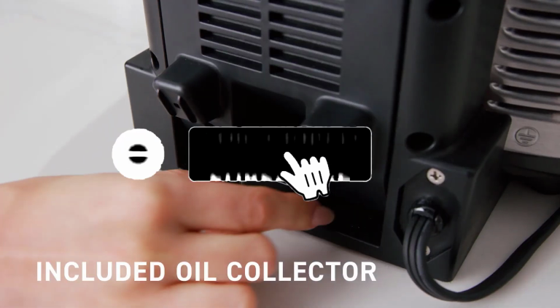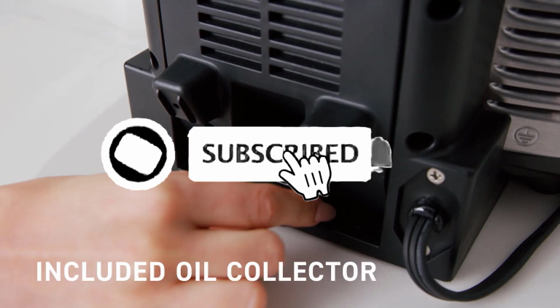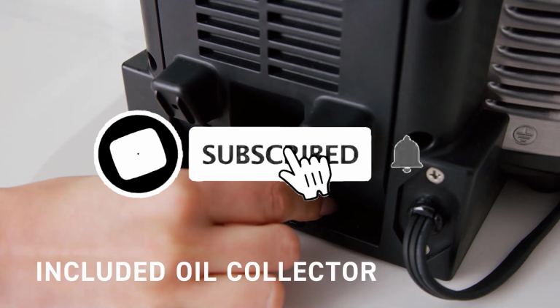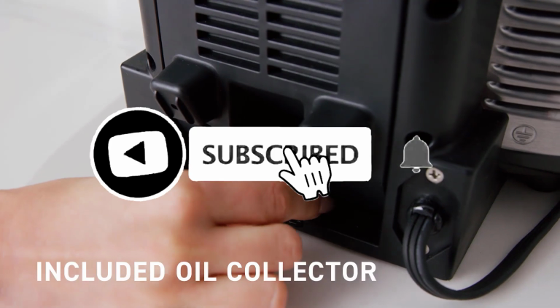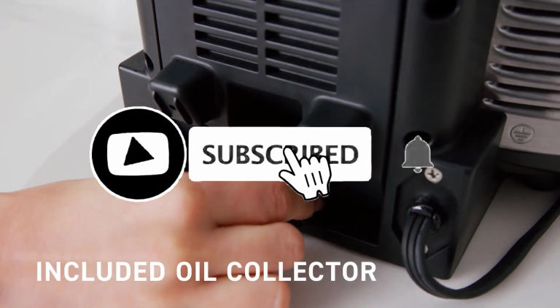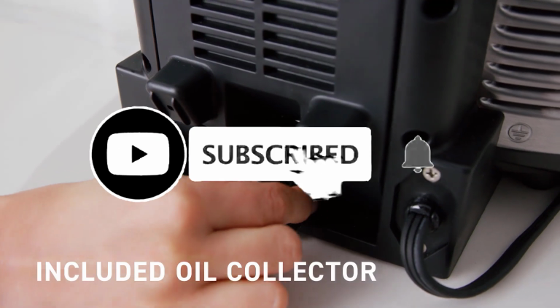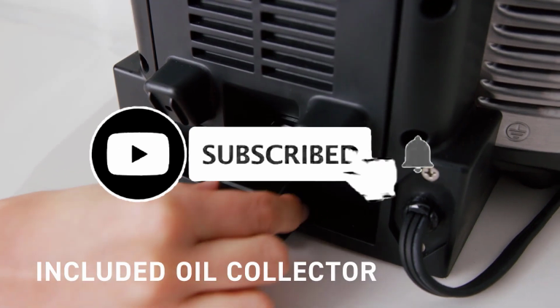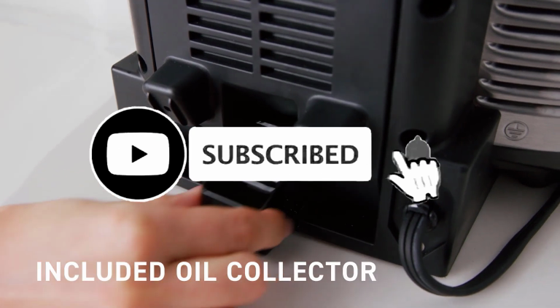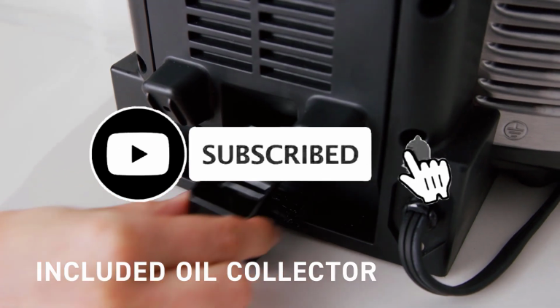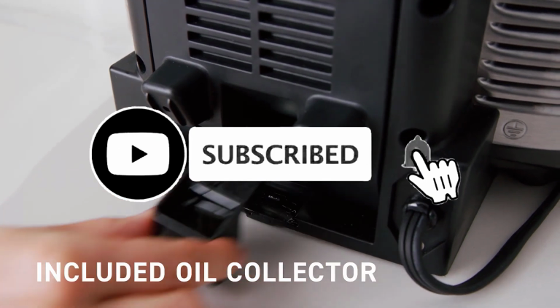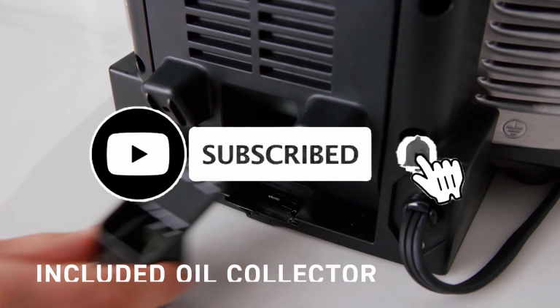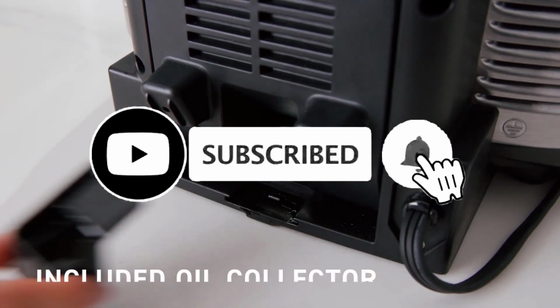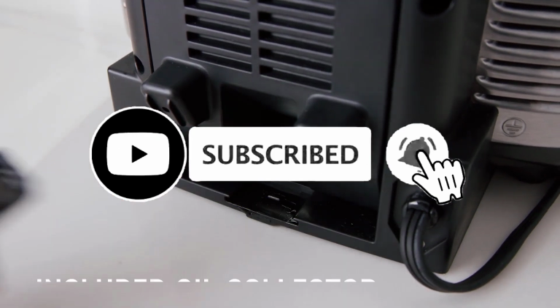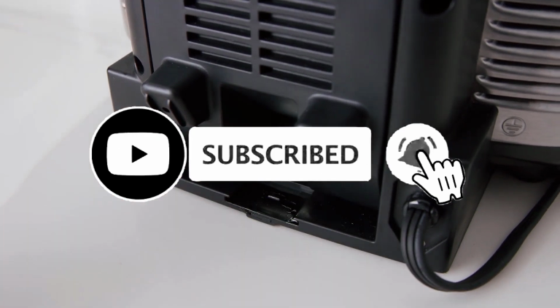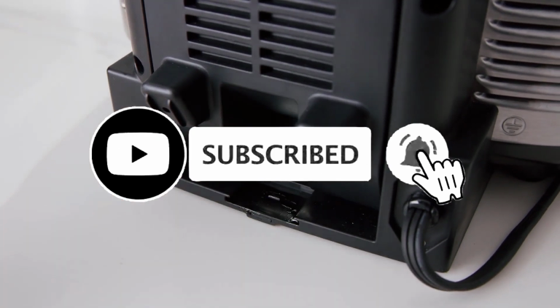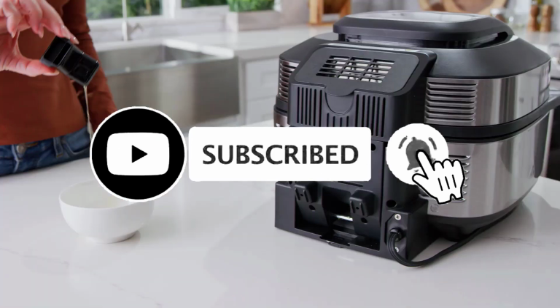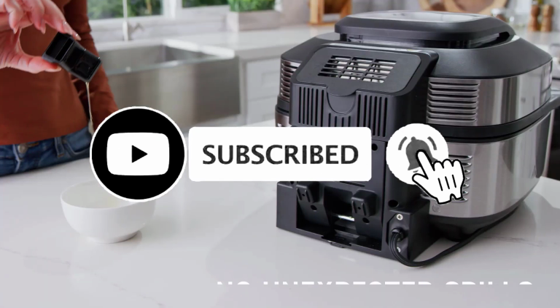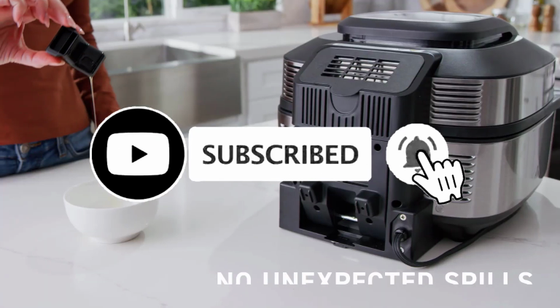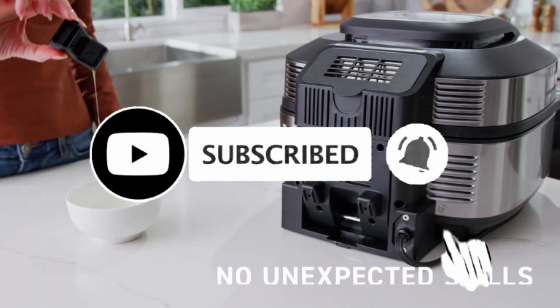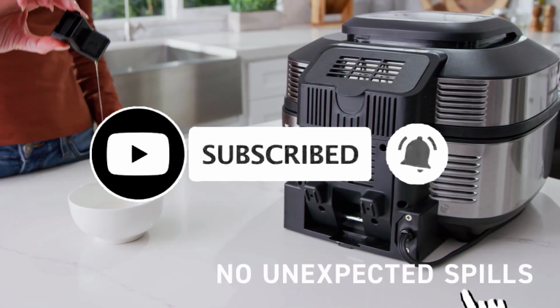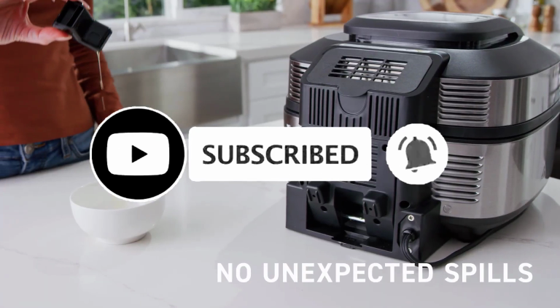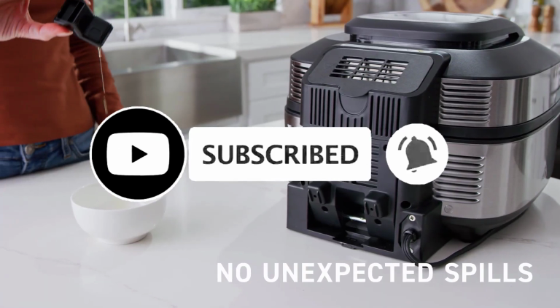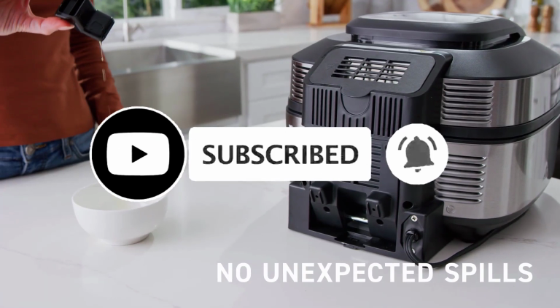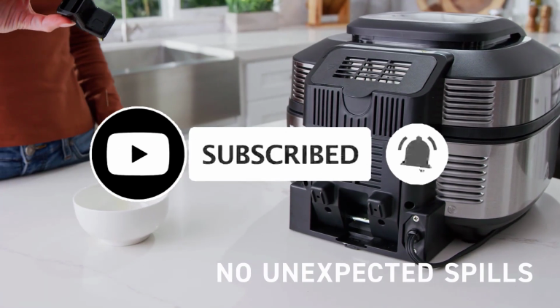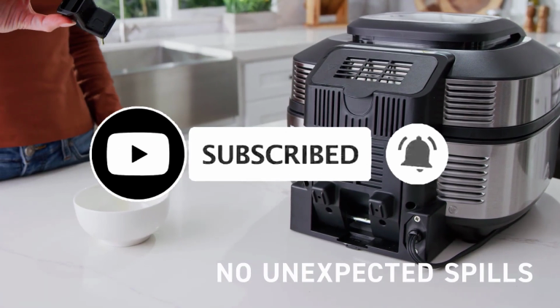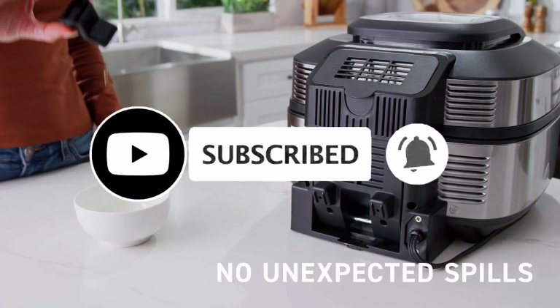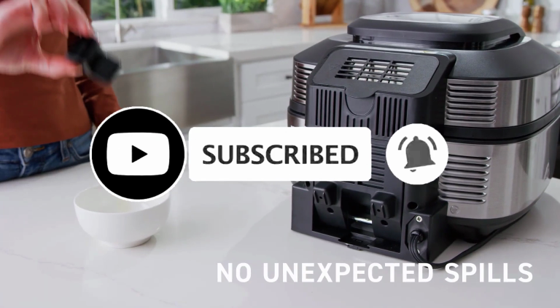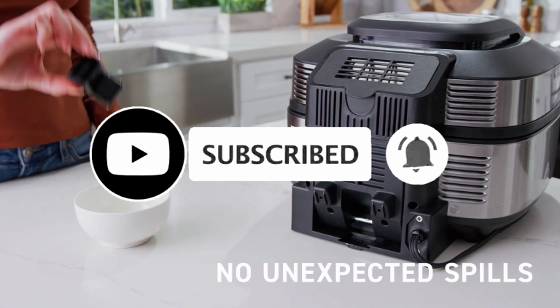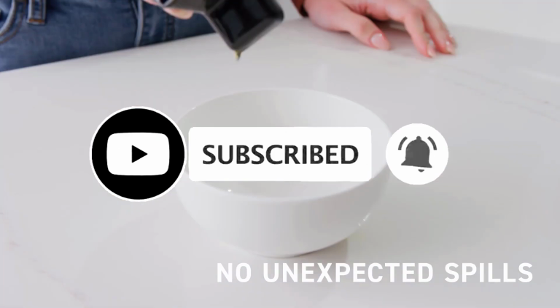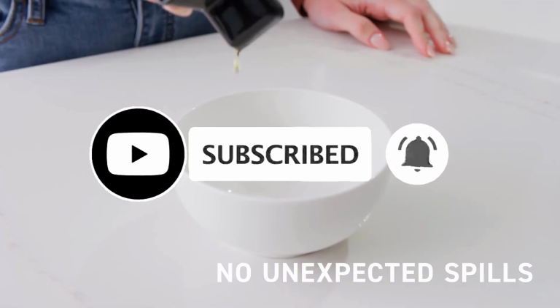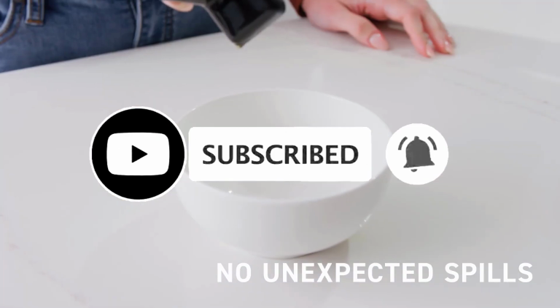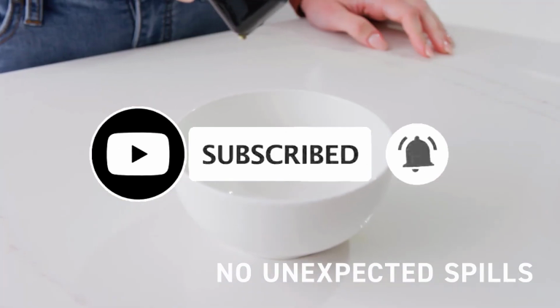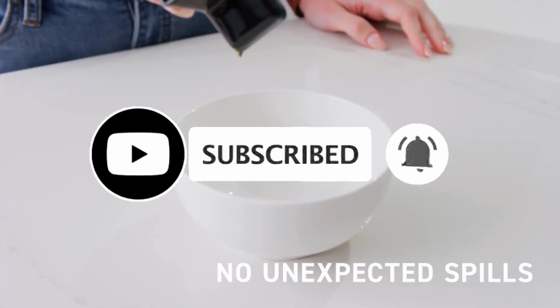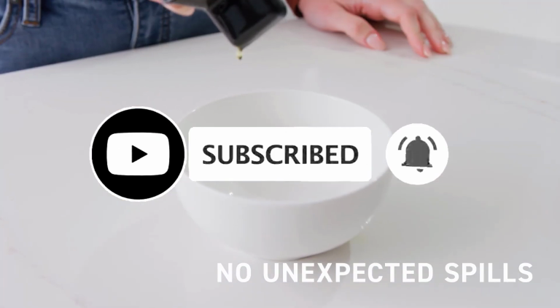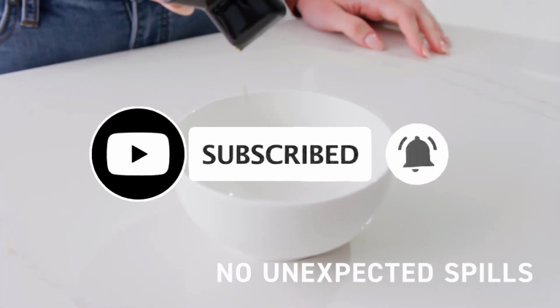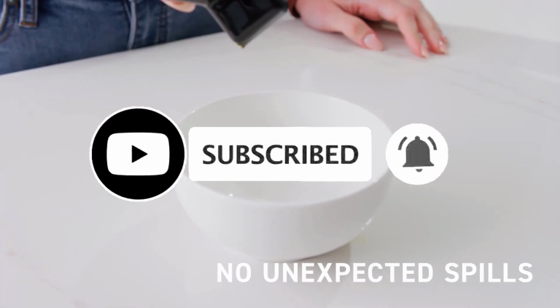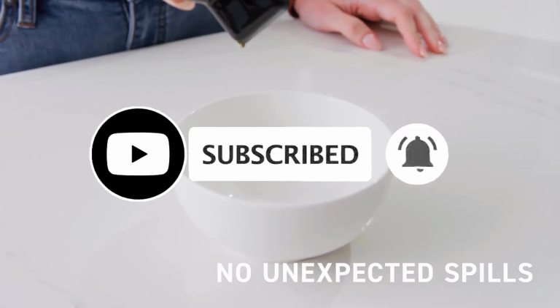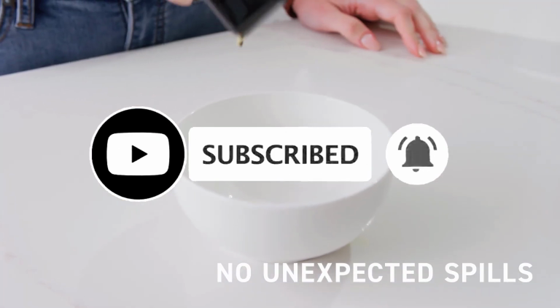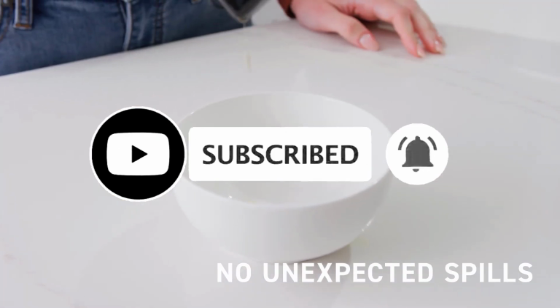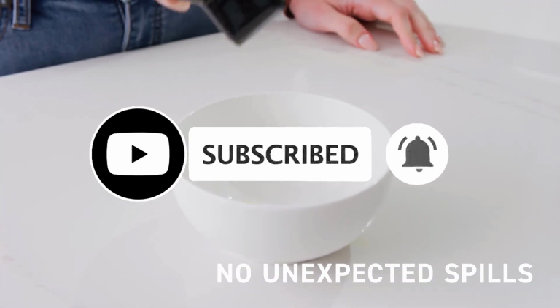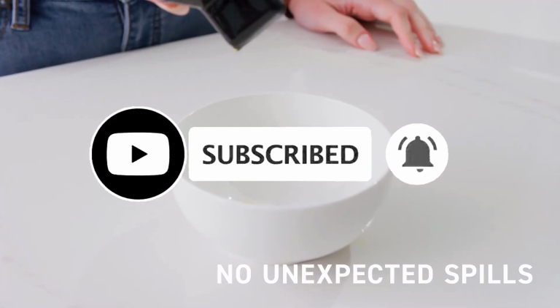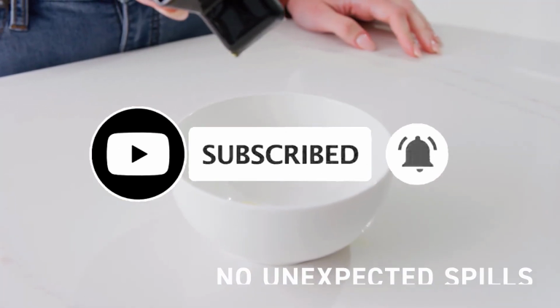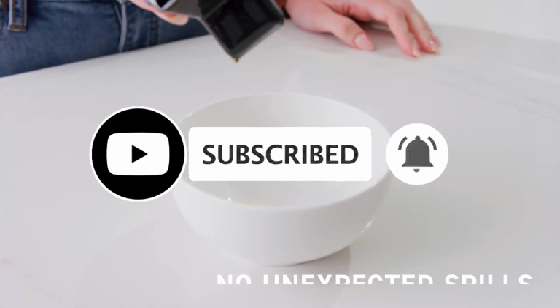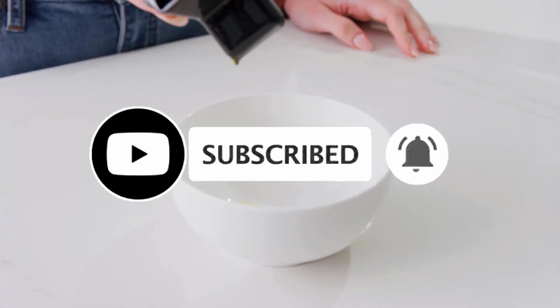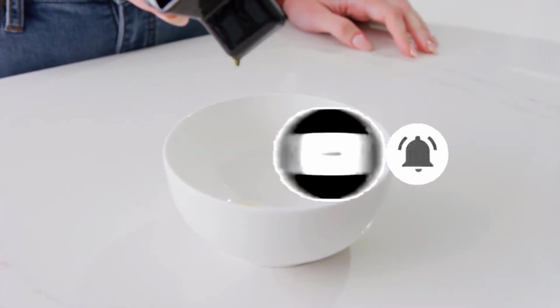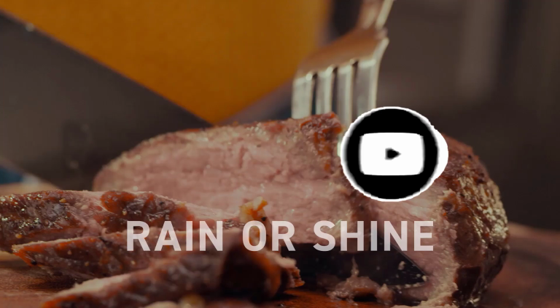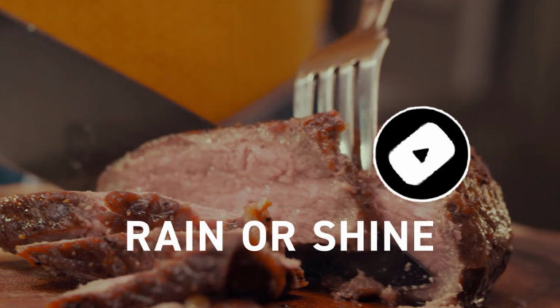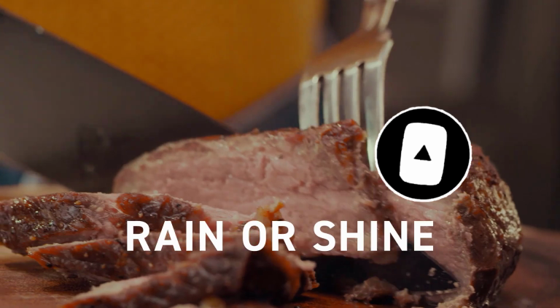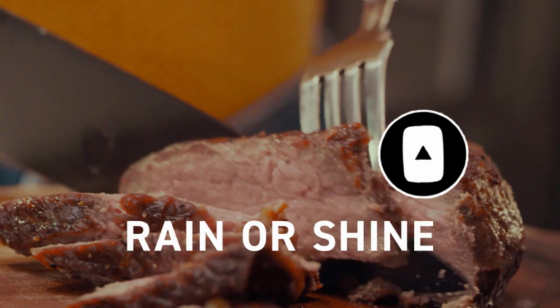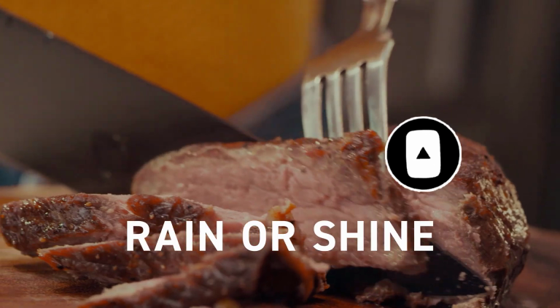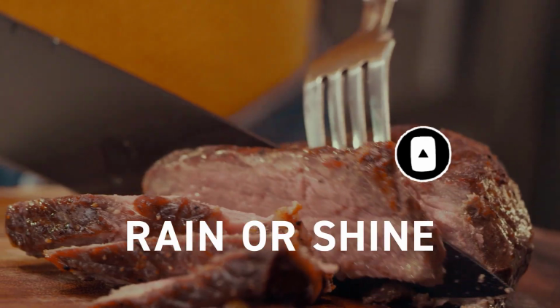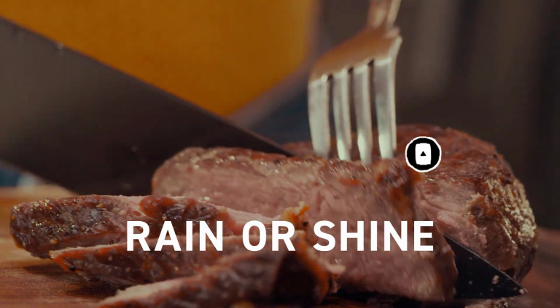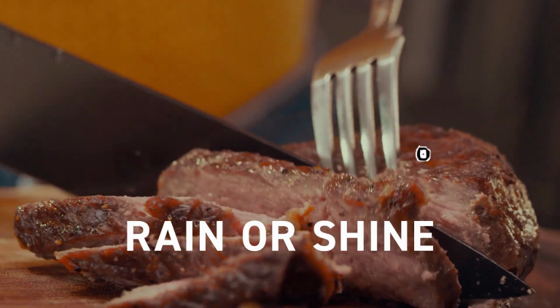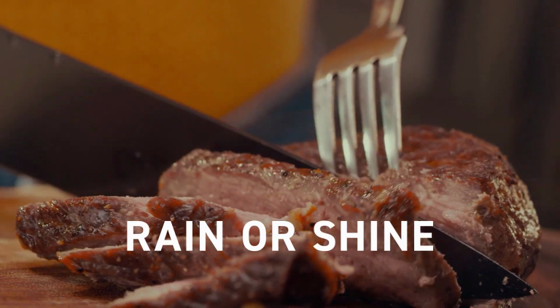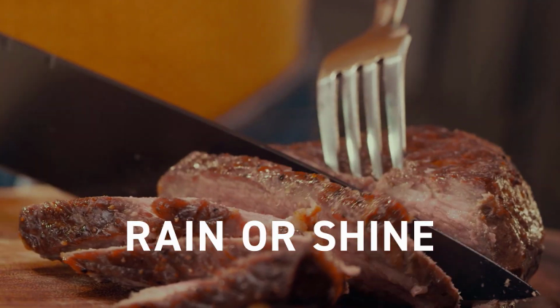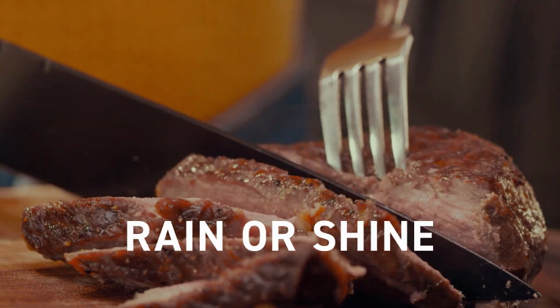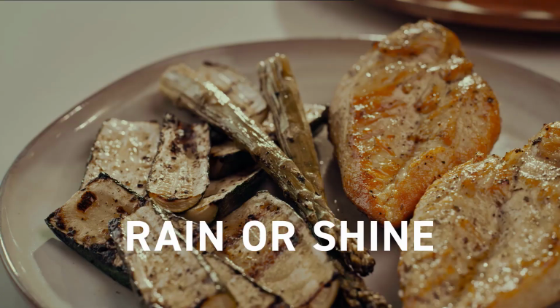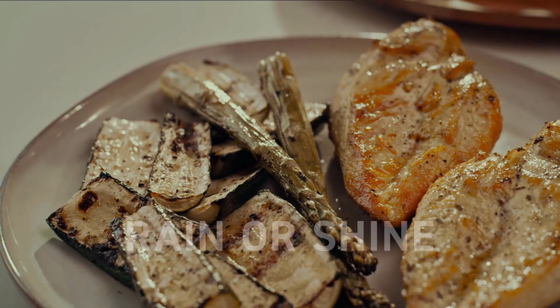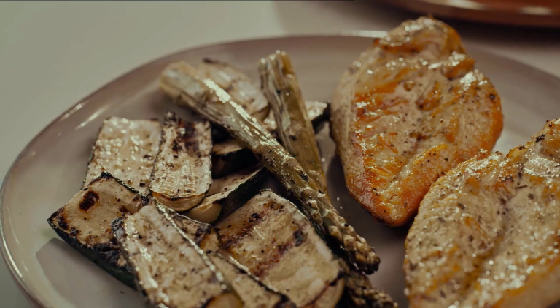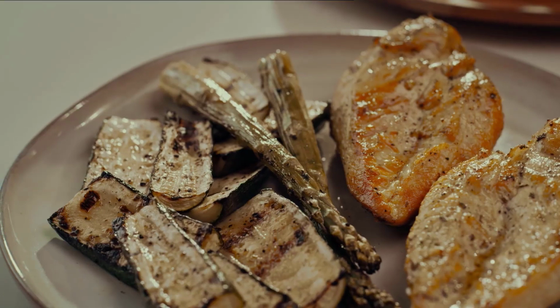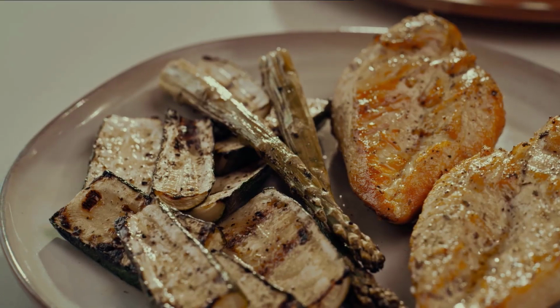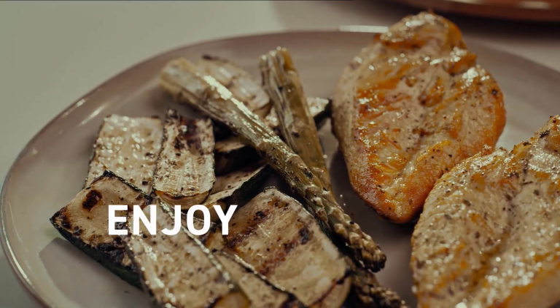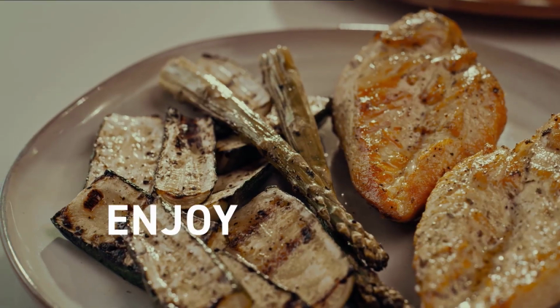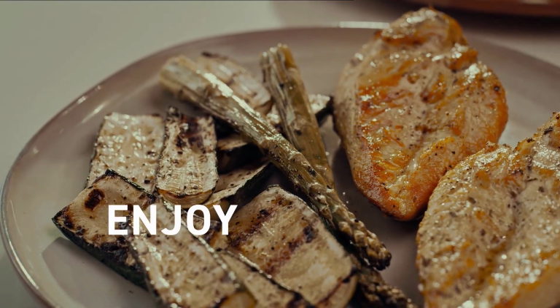Which of these kitchen gadgets is going to be your top pick? Let us know in the comments below. Don't forget to like the video, subscribe to the Home Kit channel, and we'll see you in the next one.